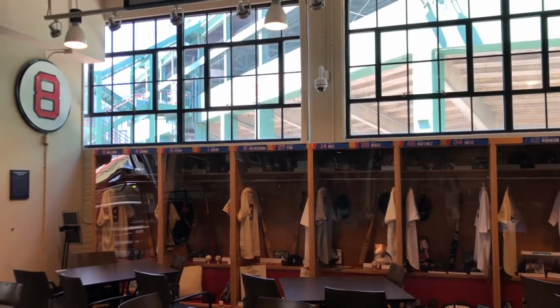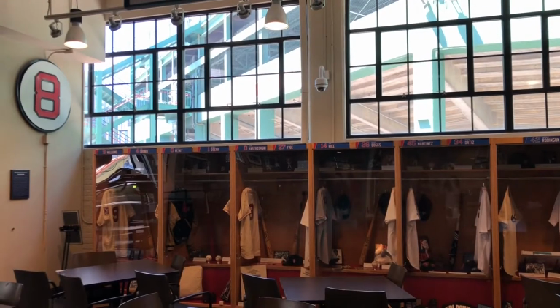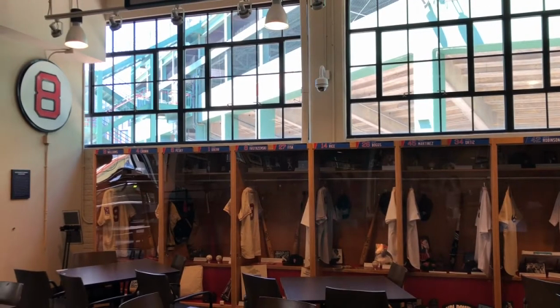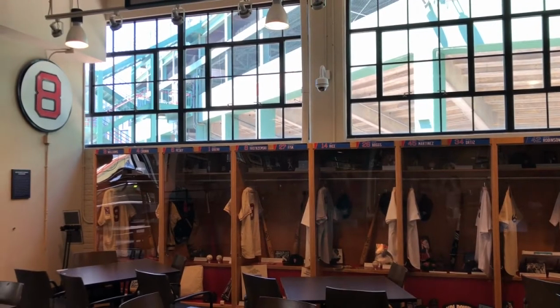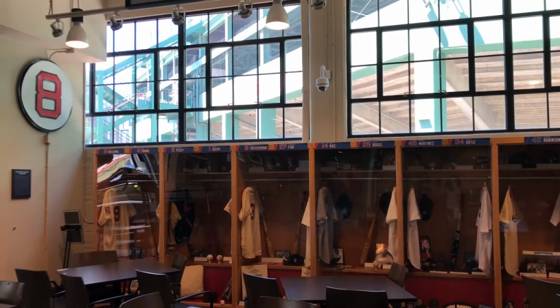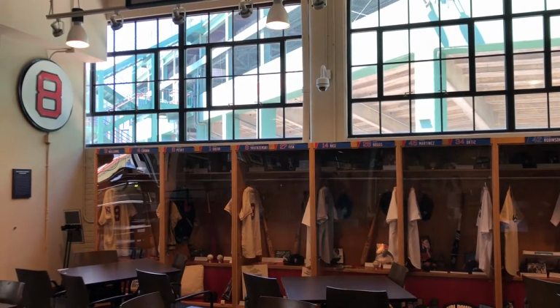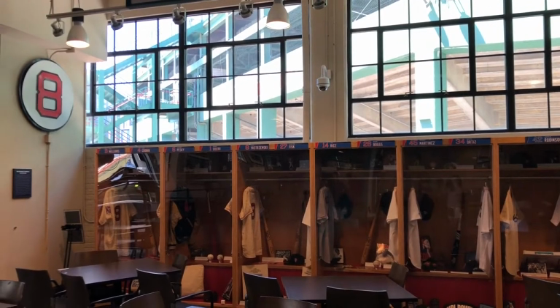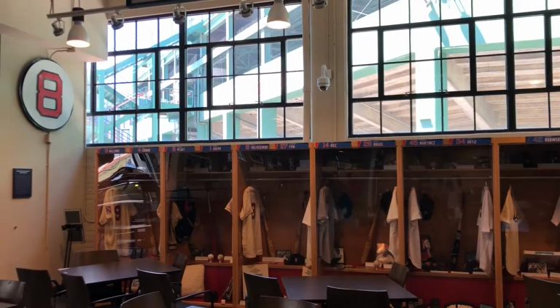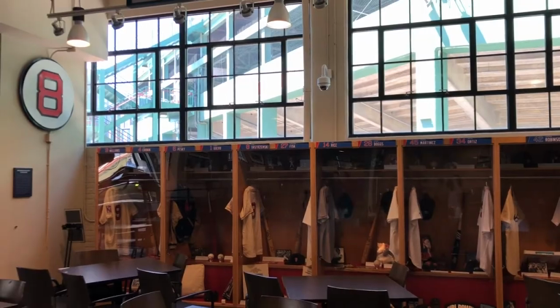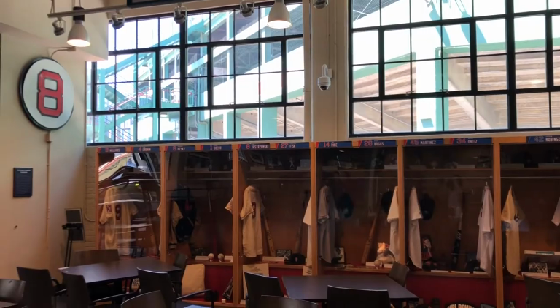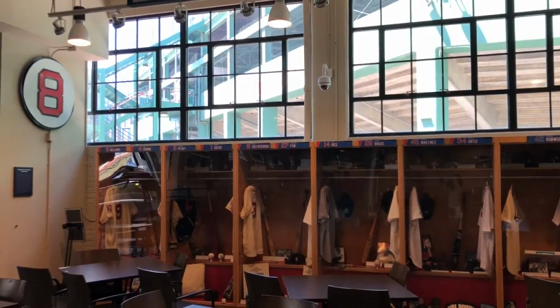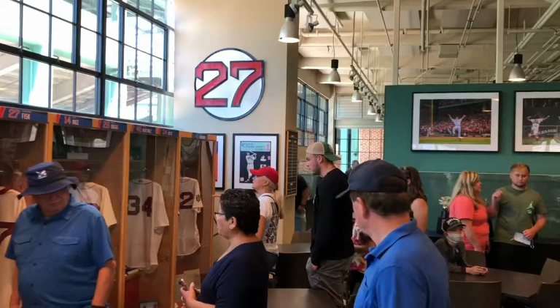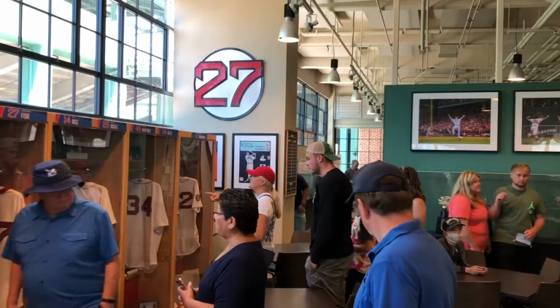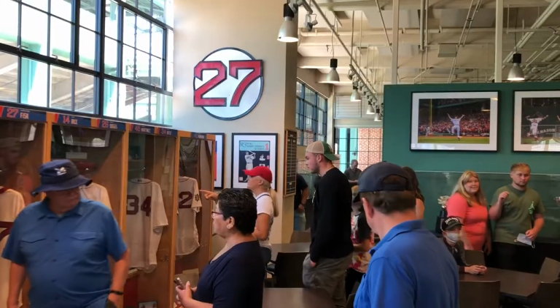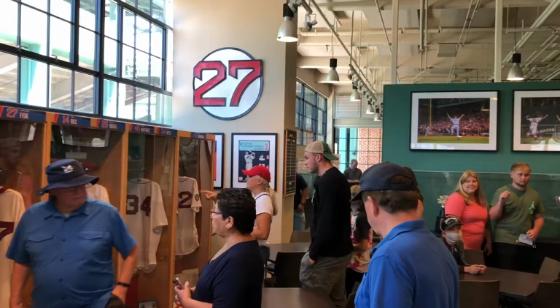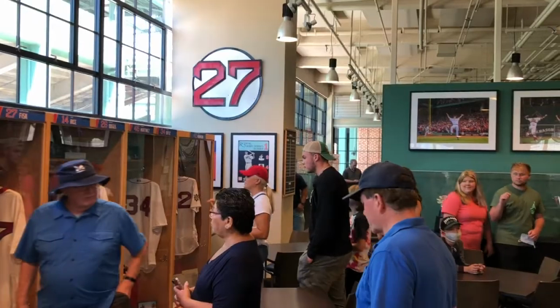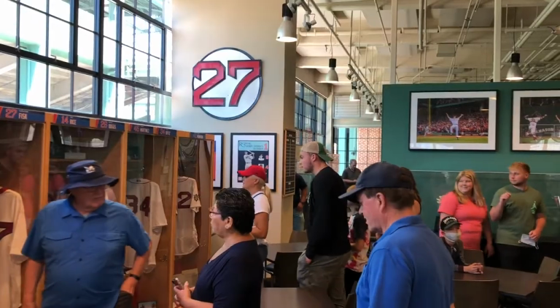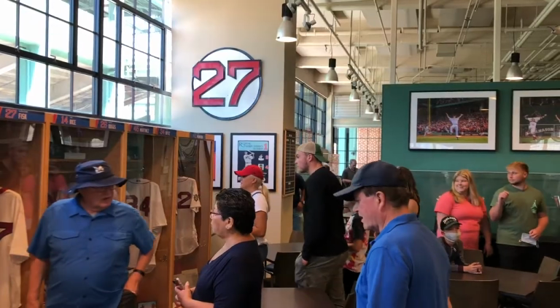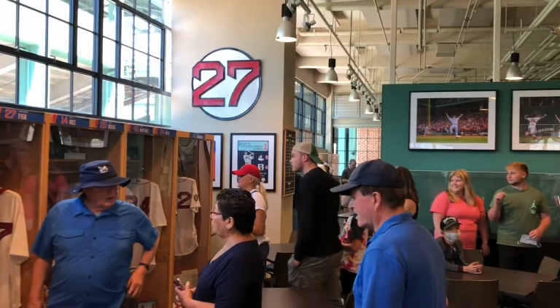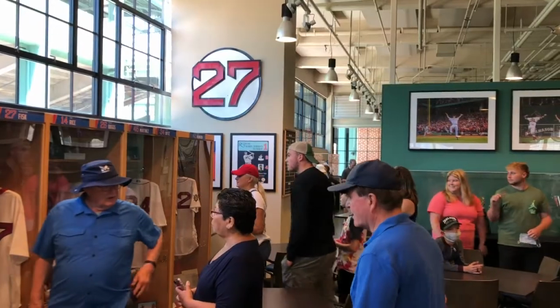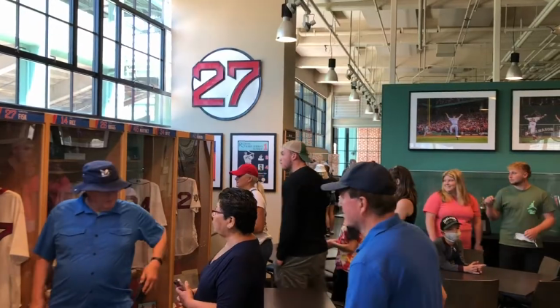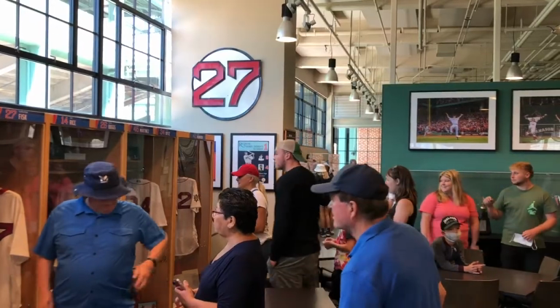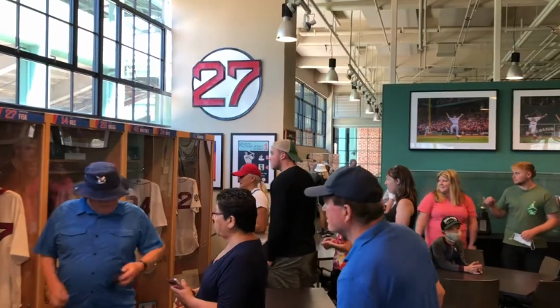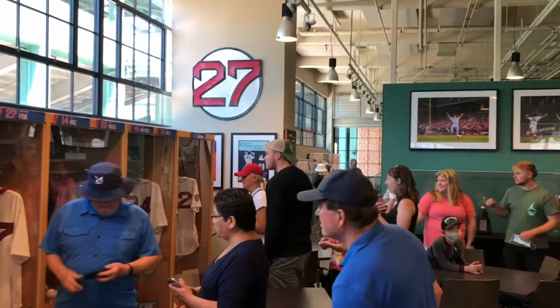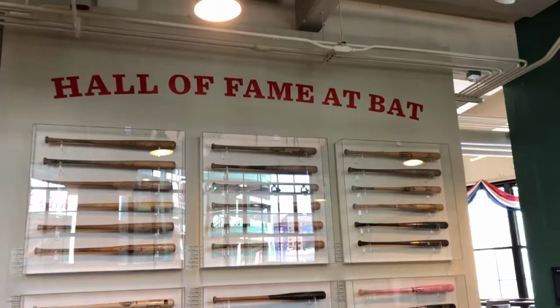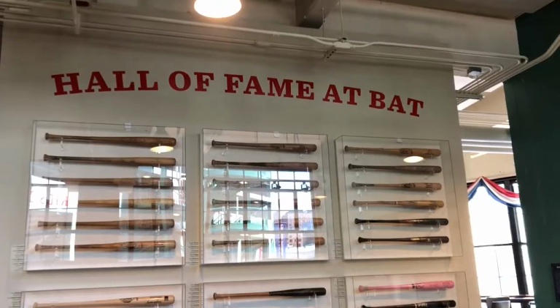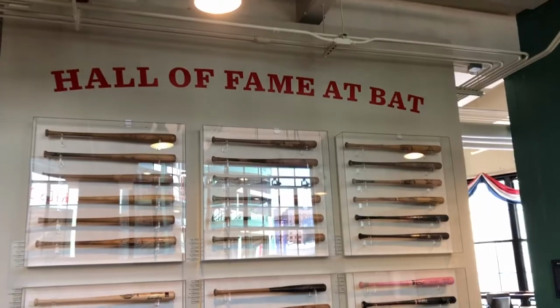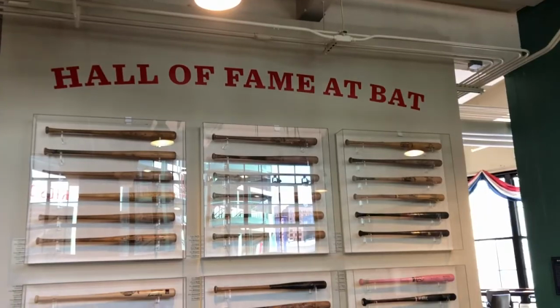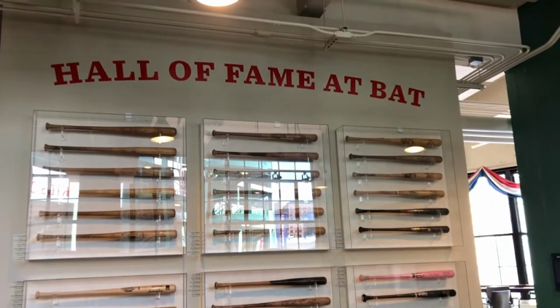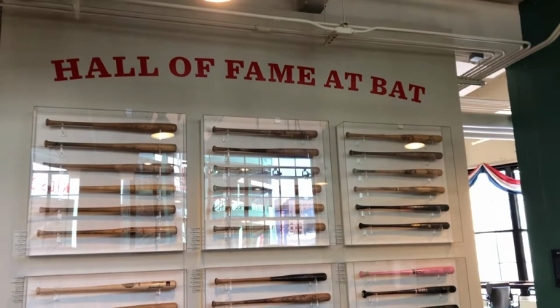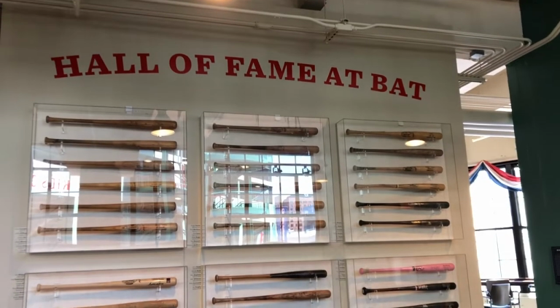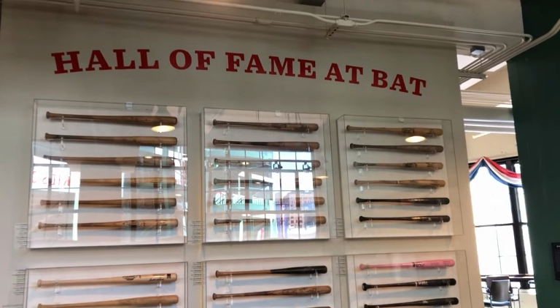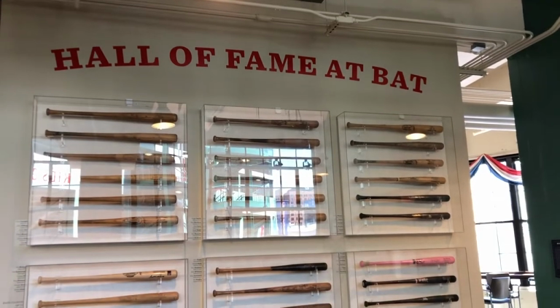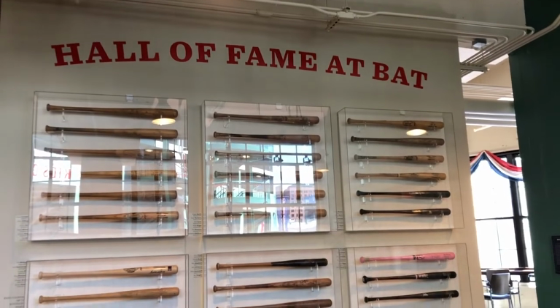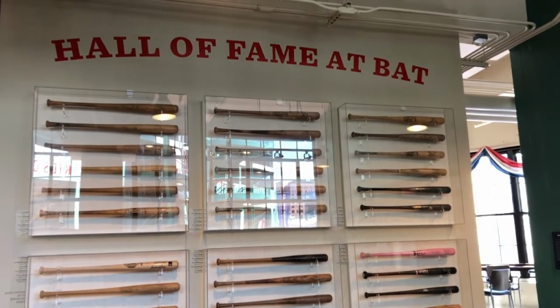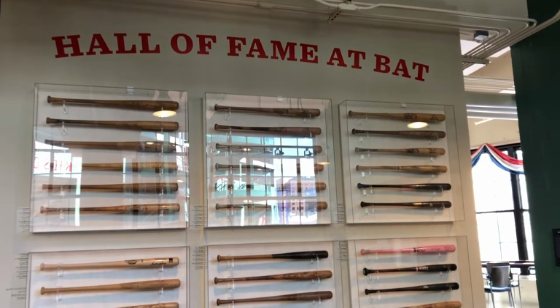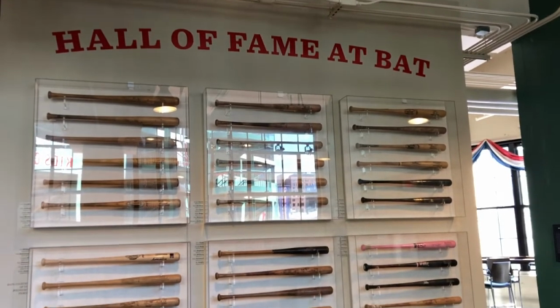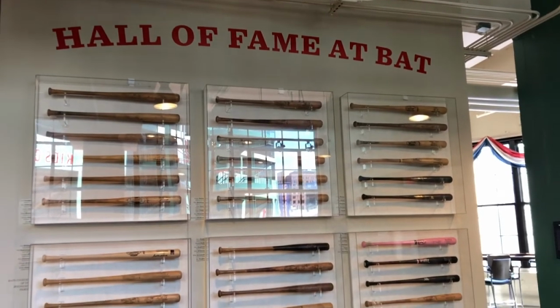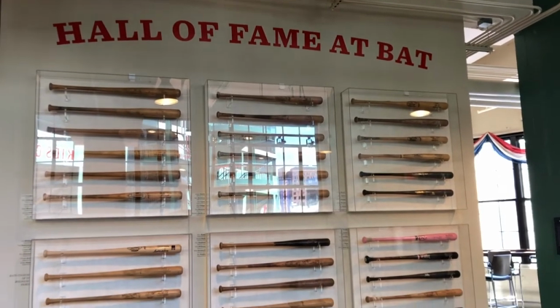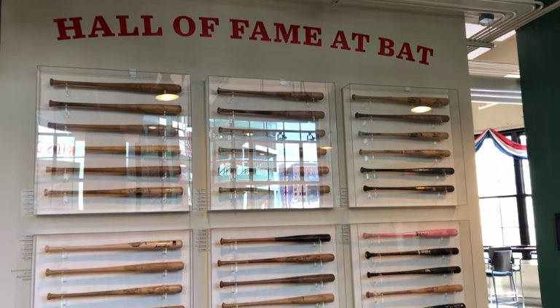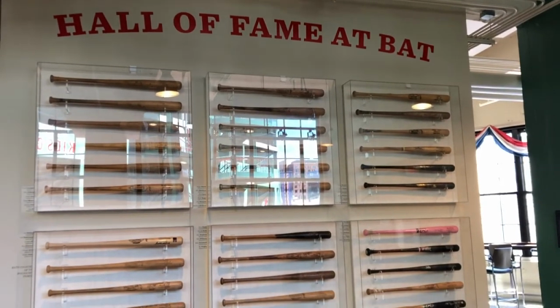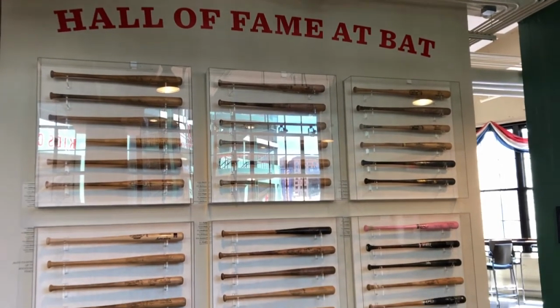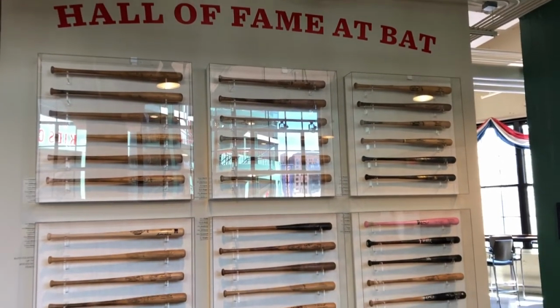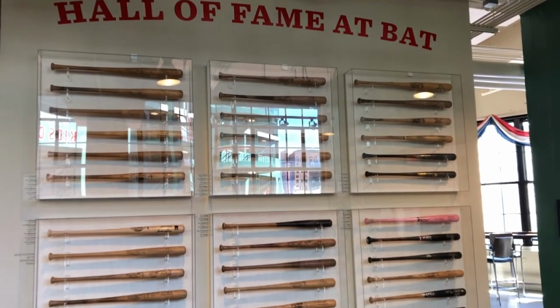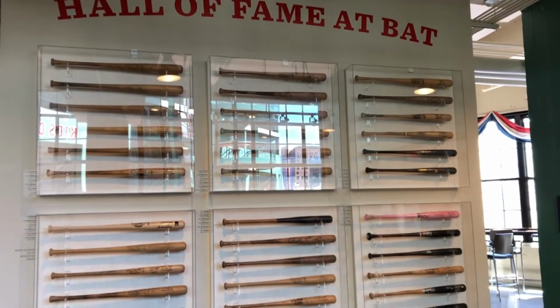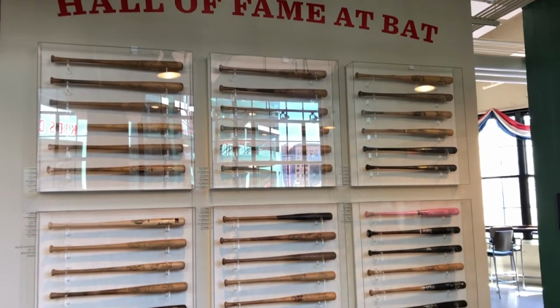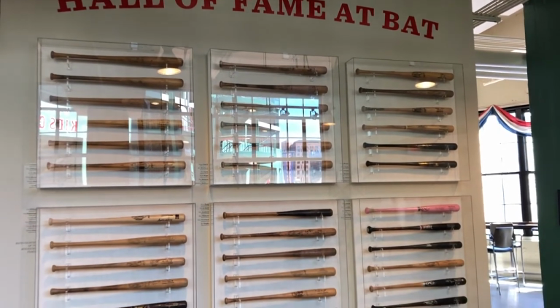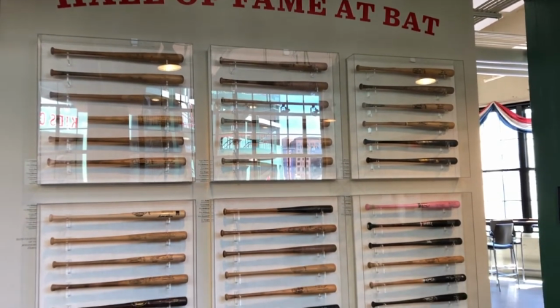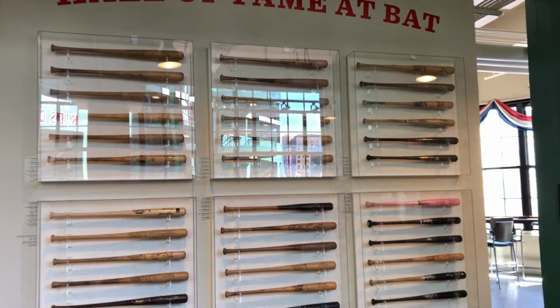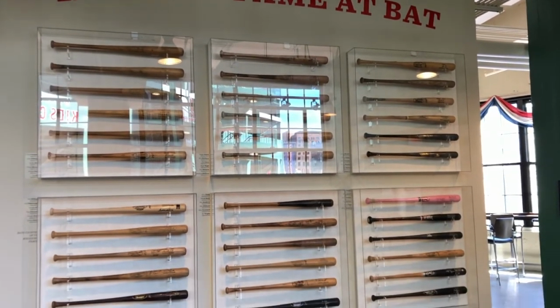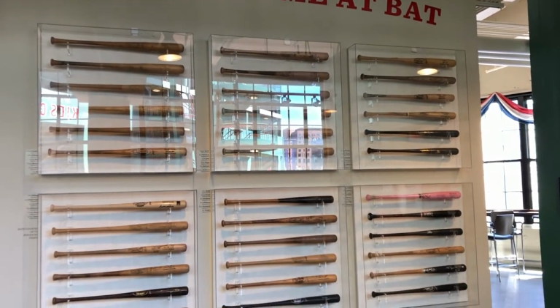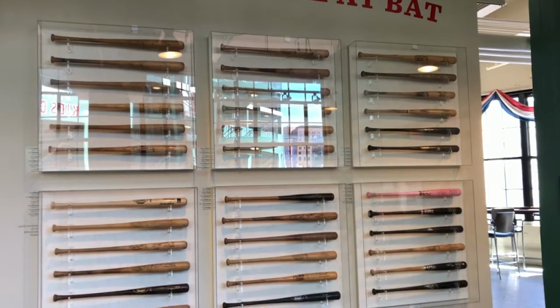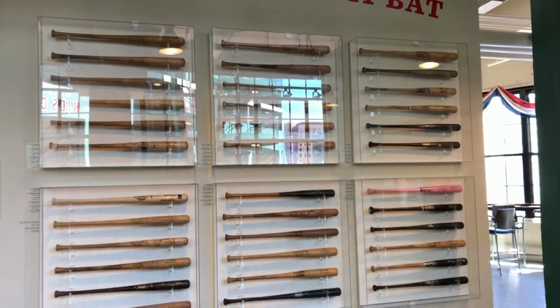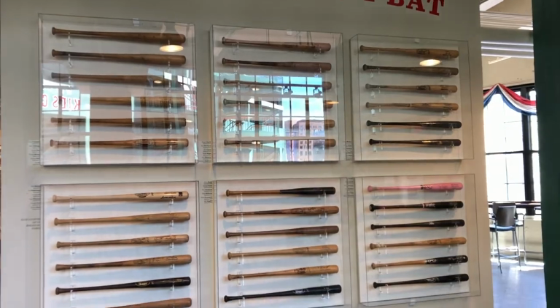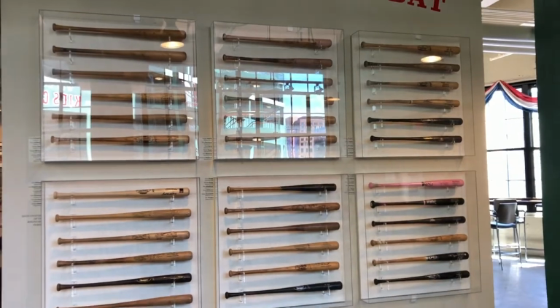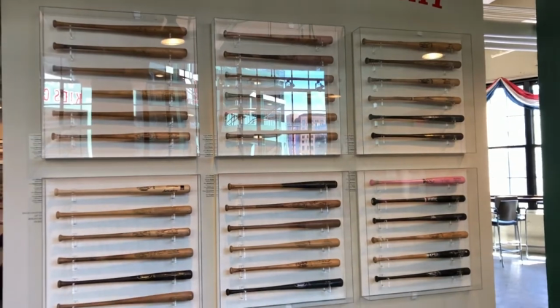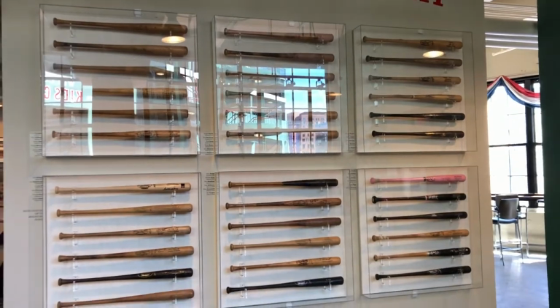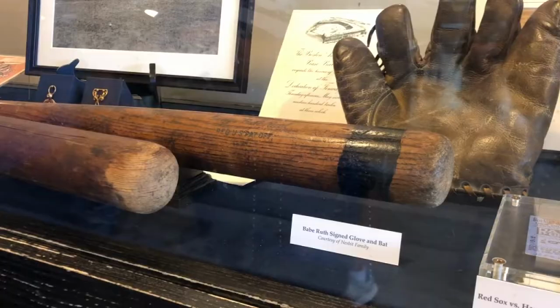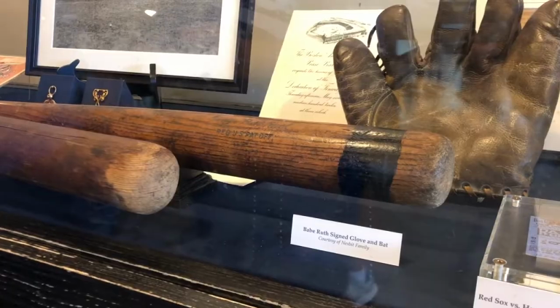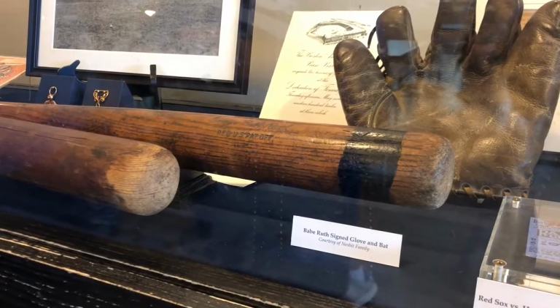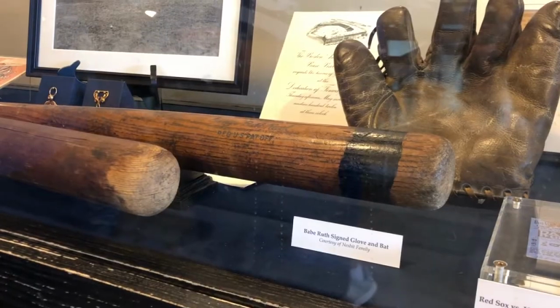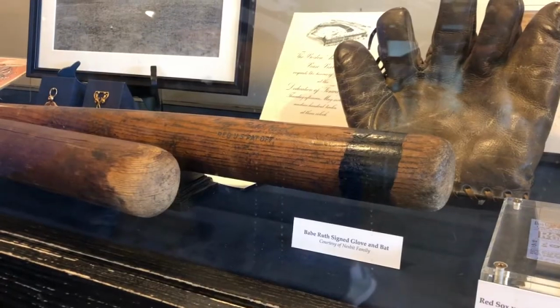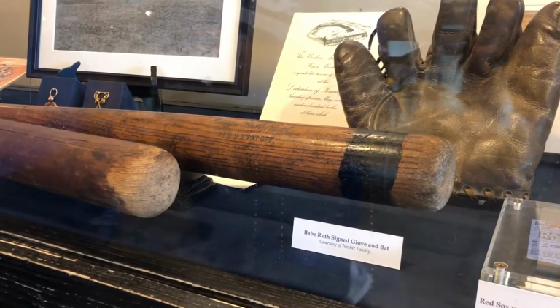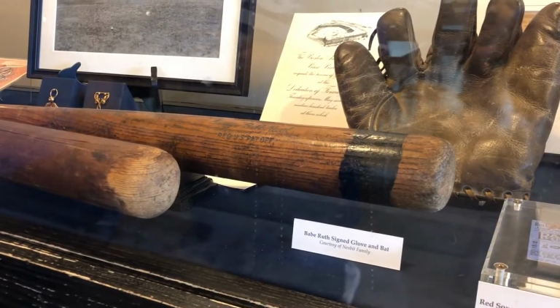After the tour, you're taken to a small exhibit with artifacts that represent the park's history. It even has Babe Ruth's old bat and glove.